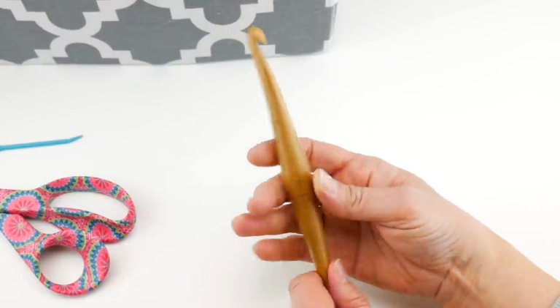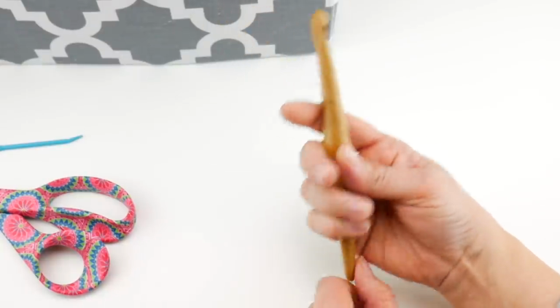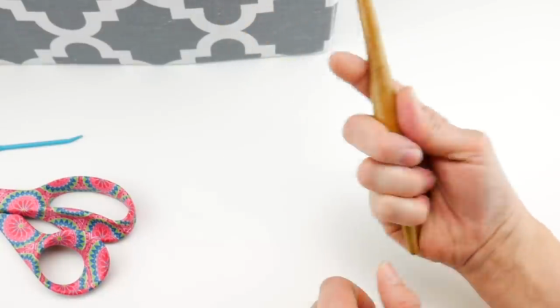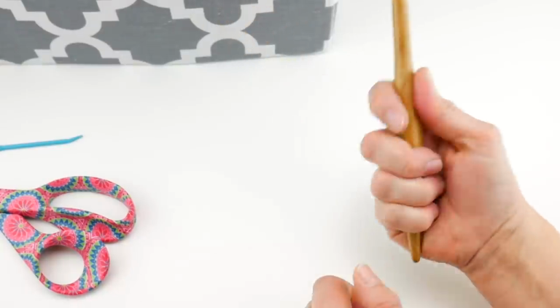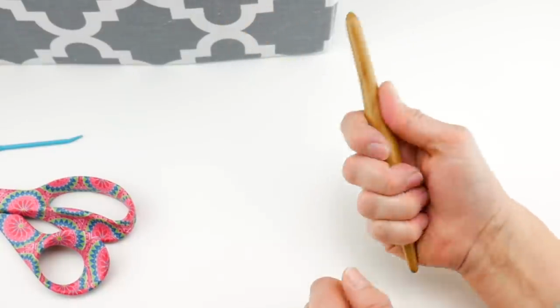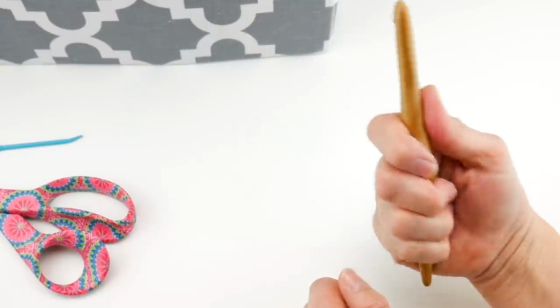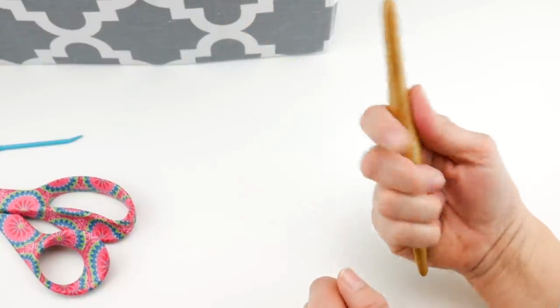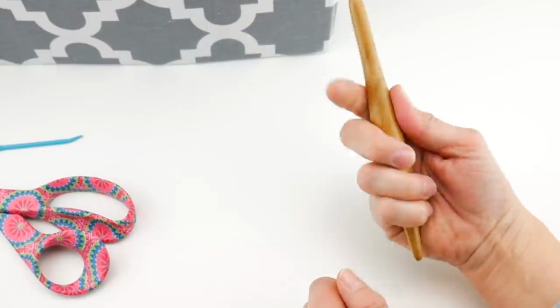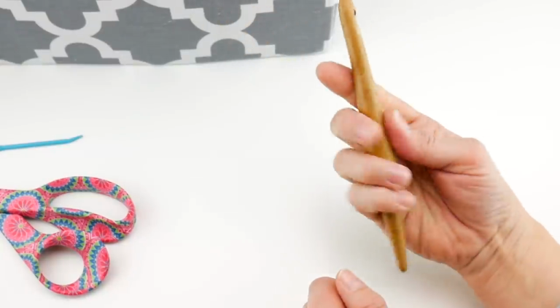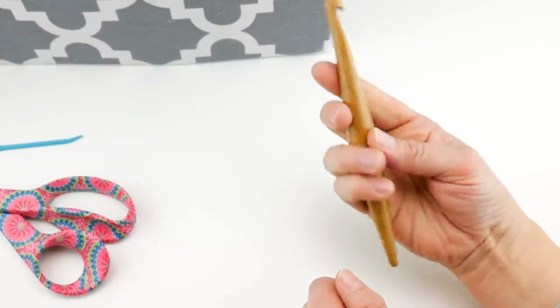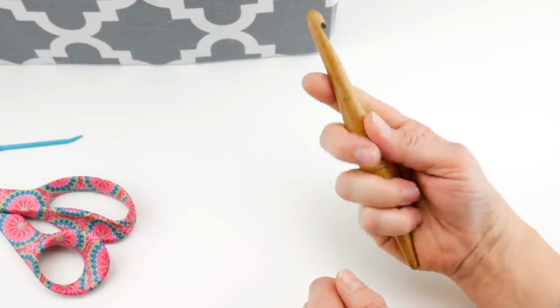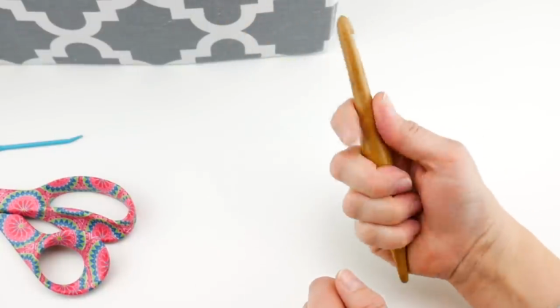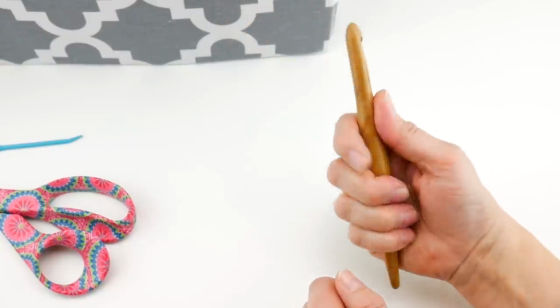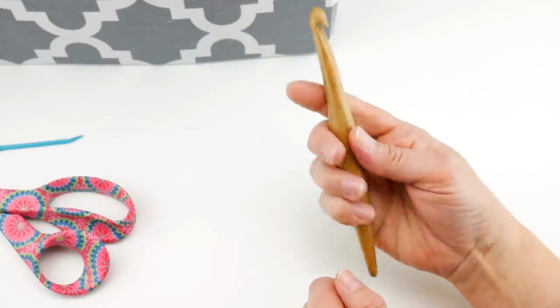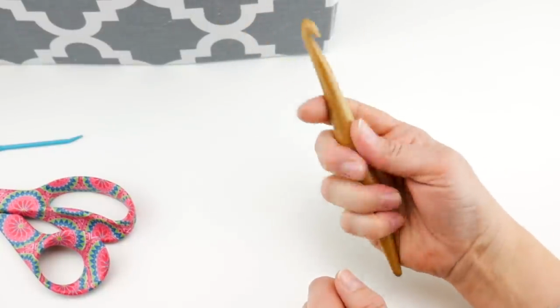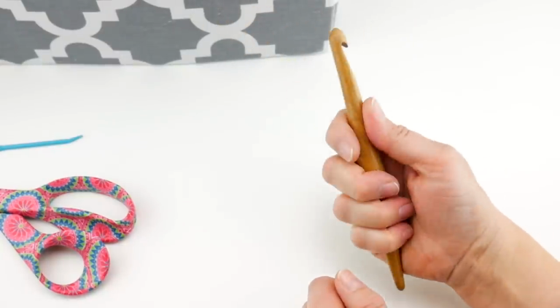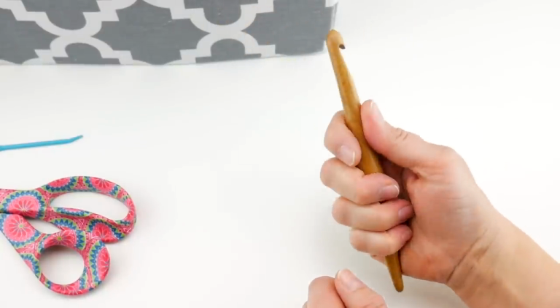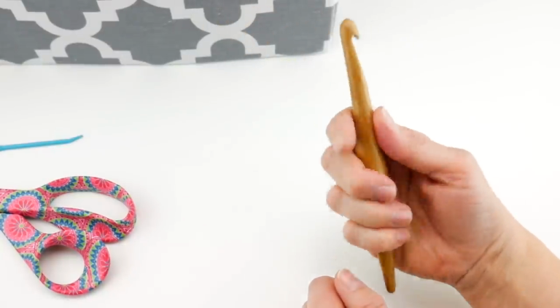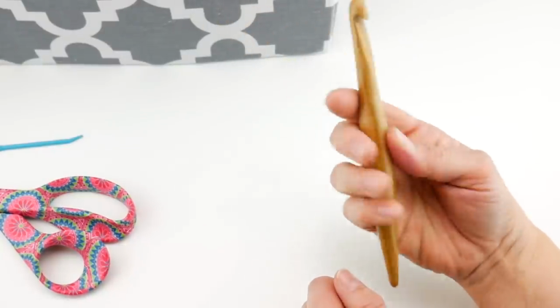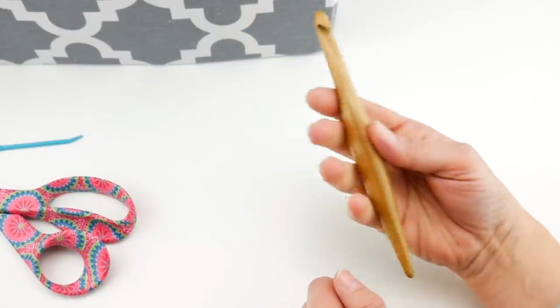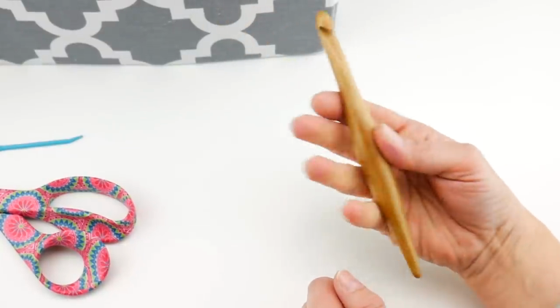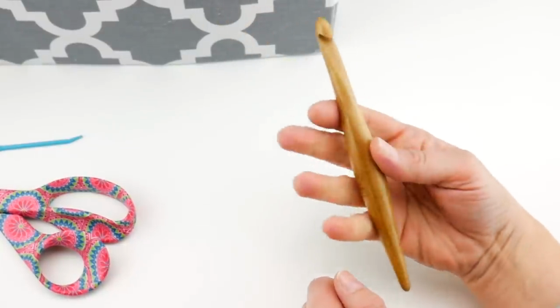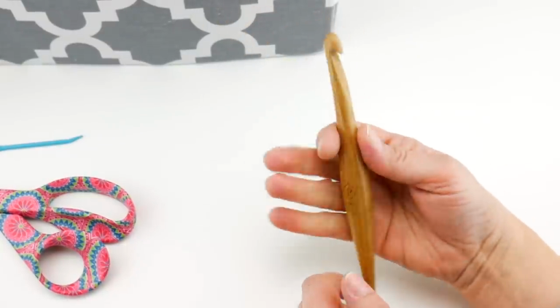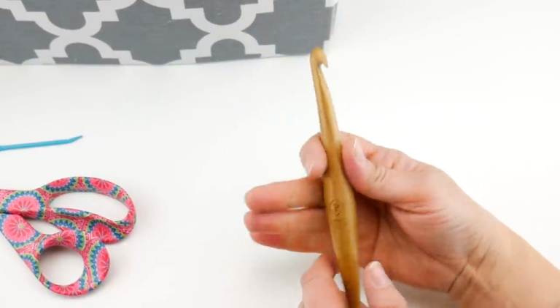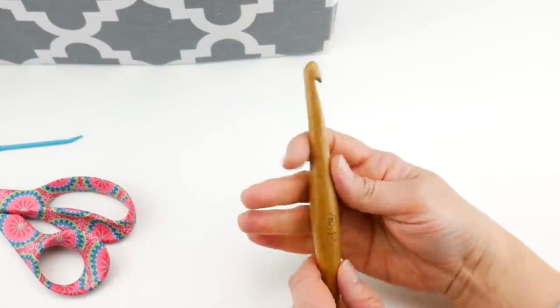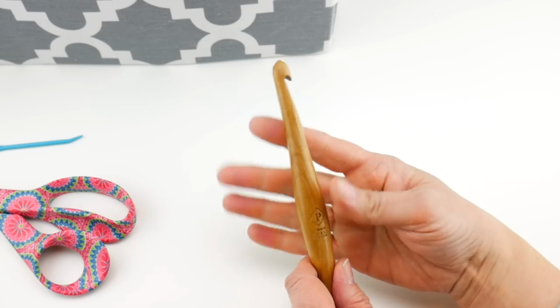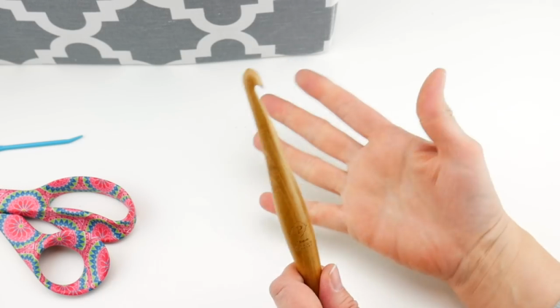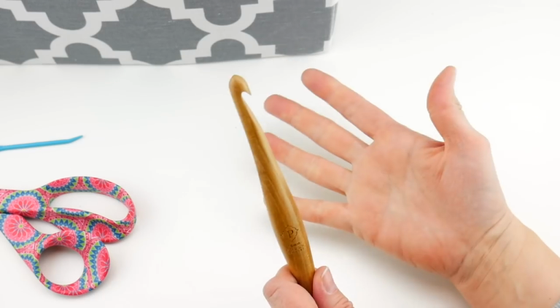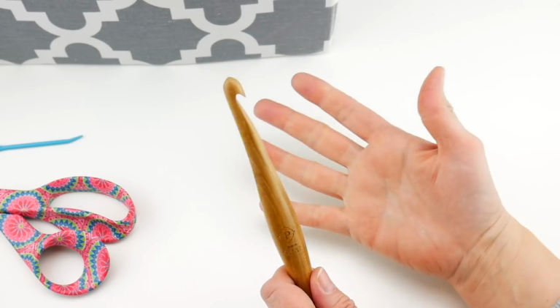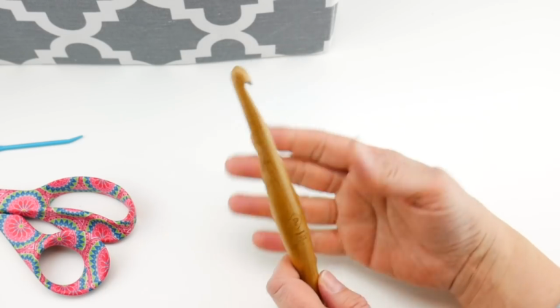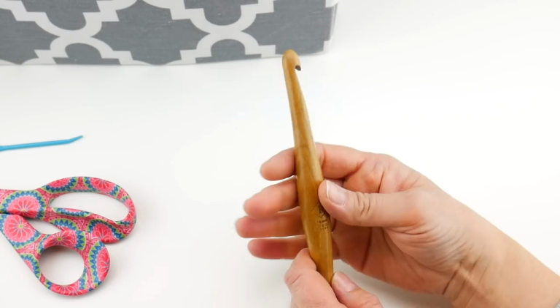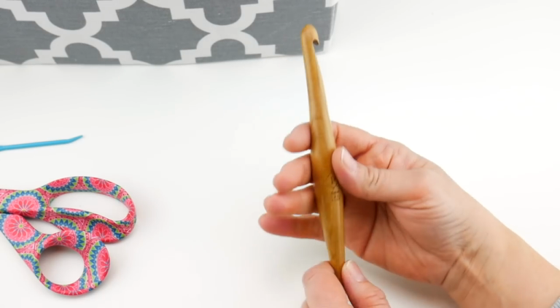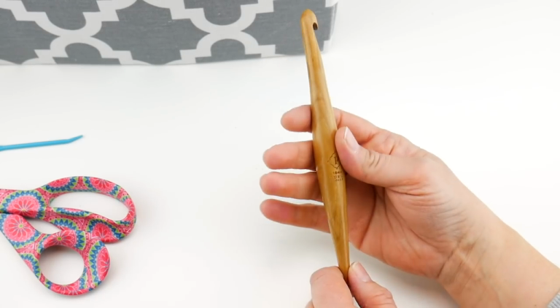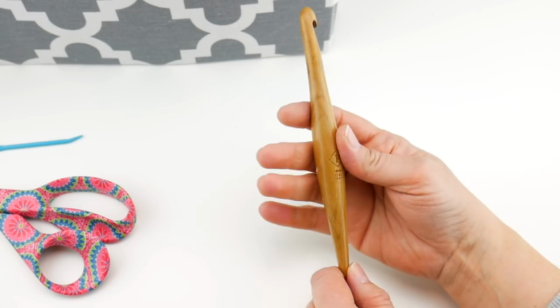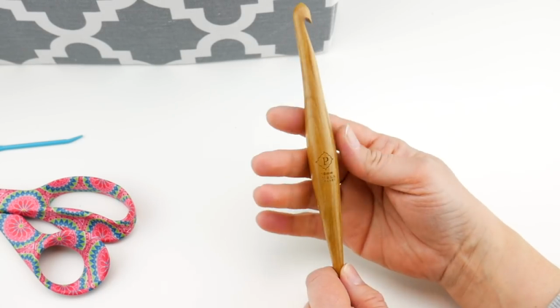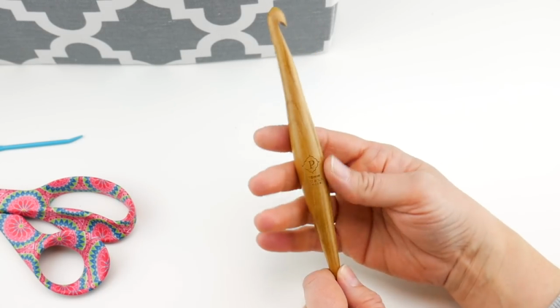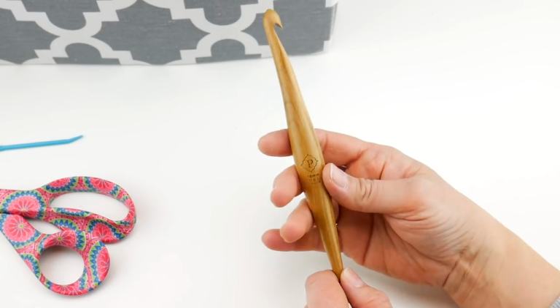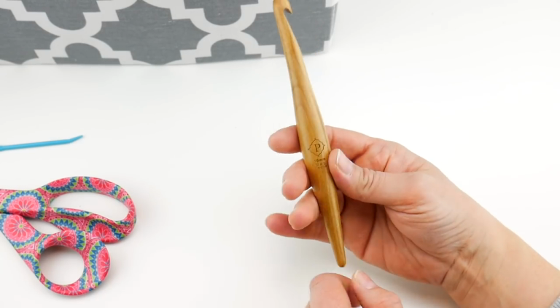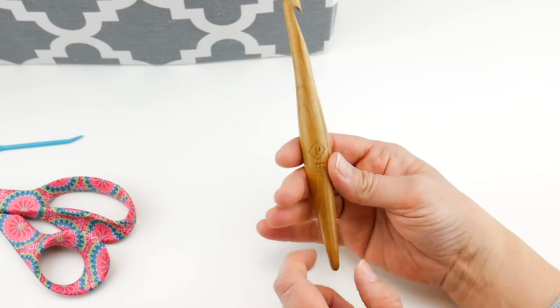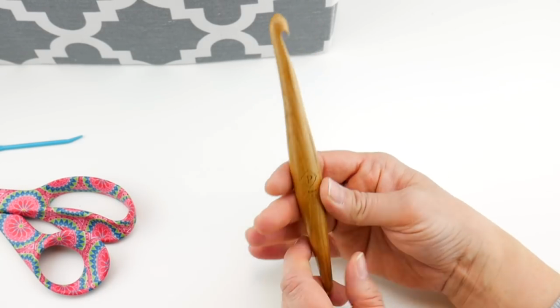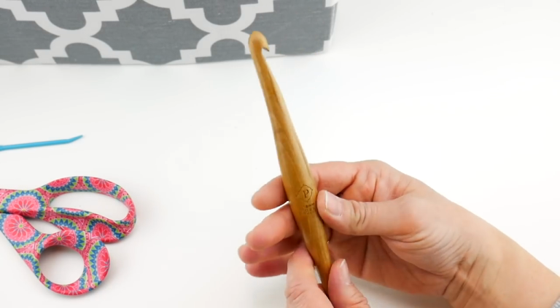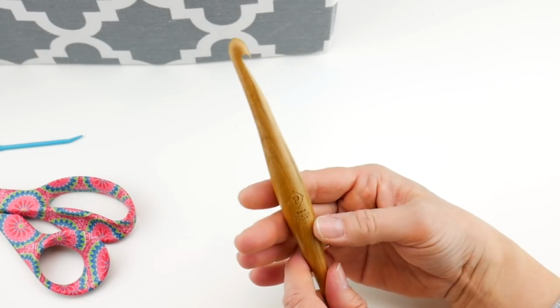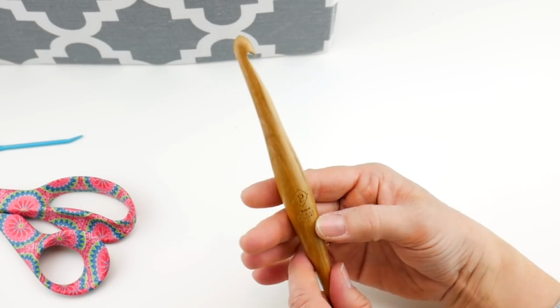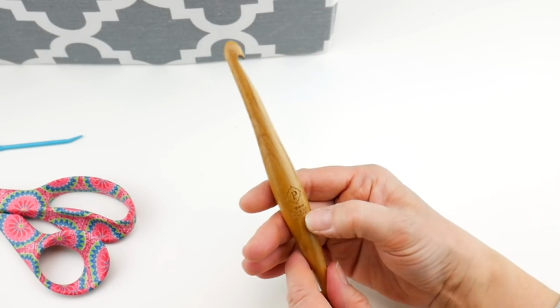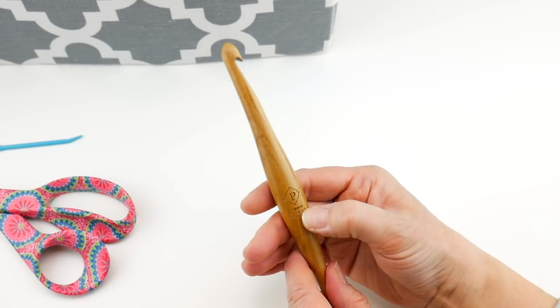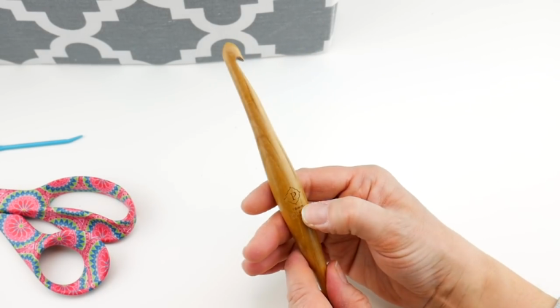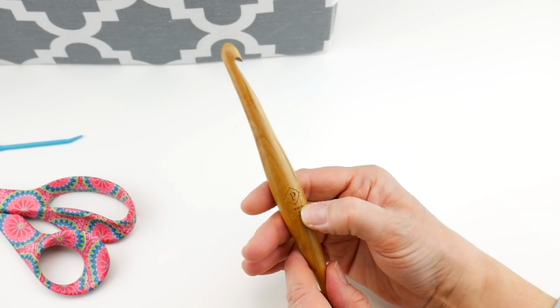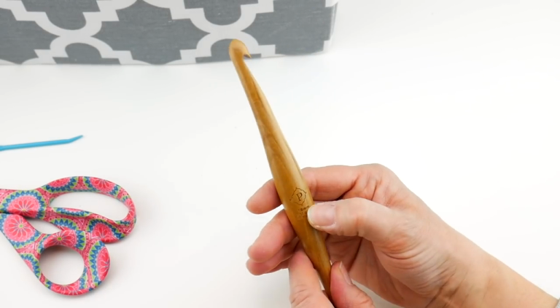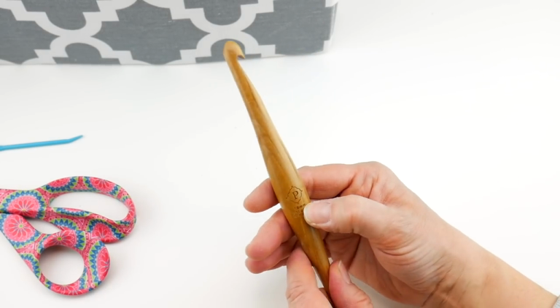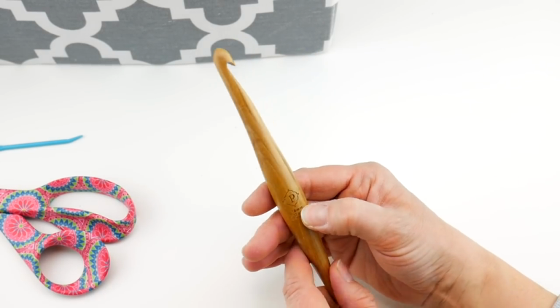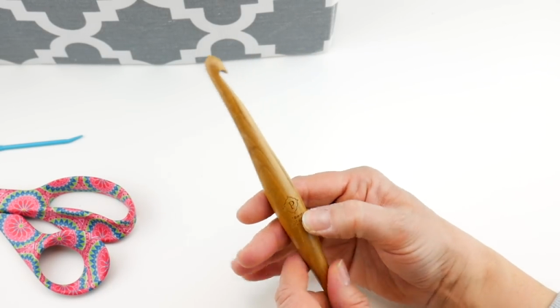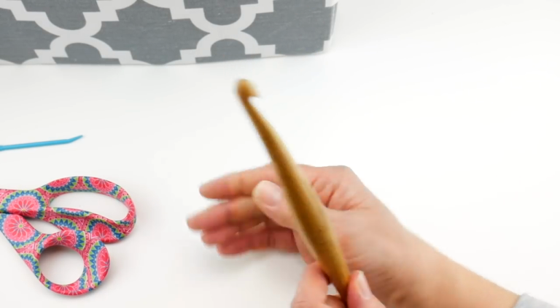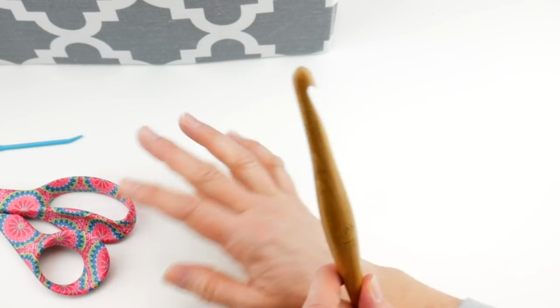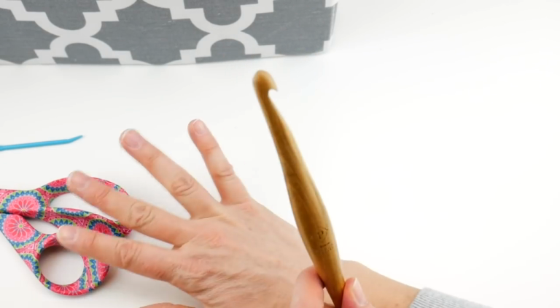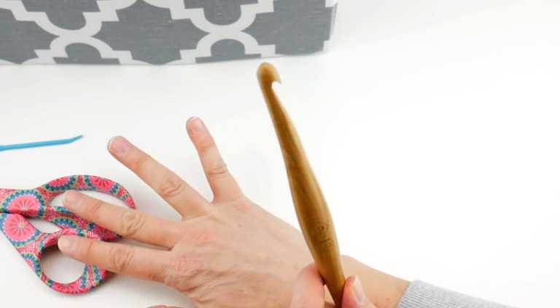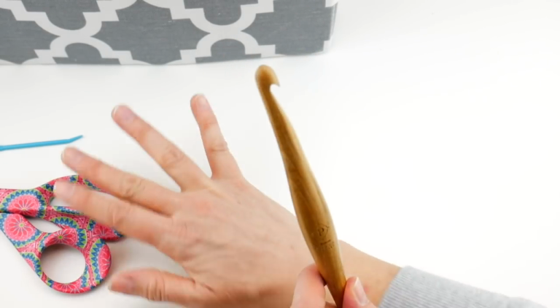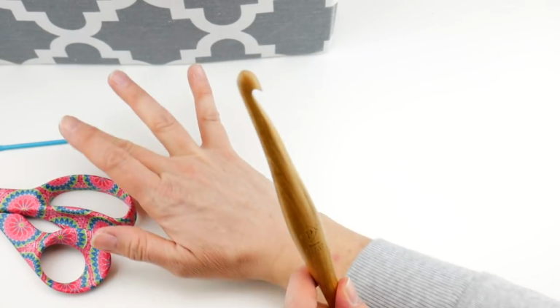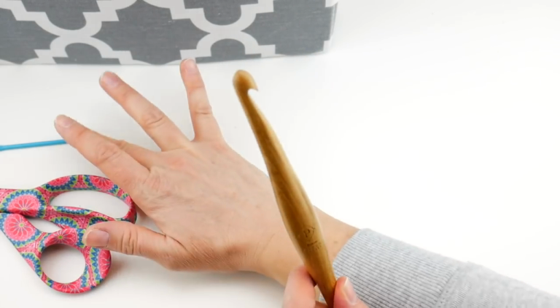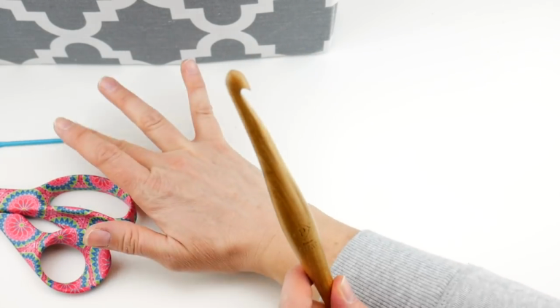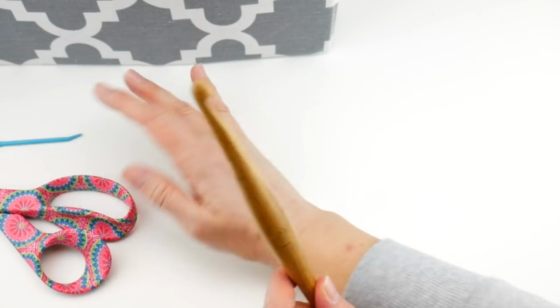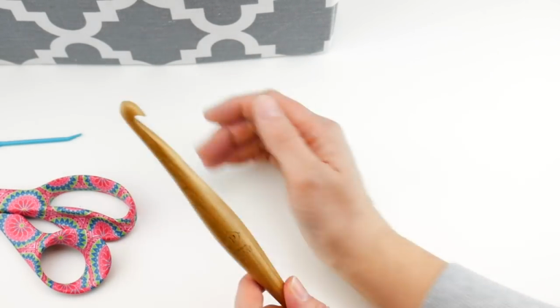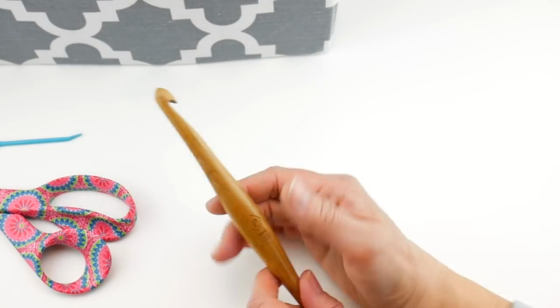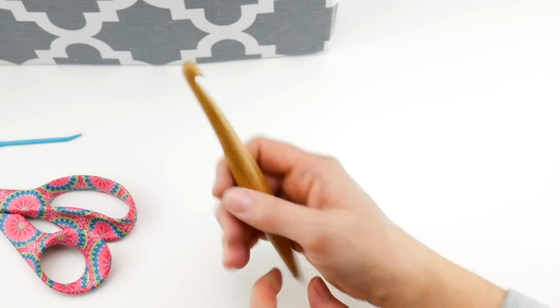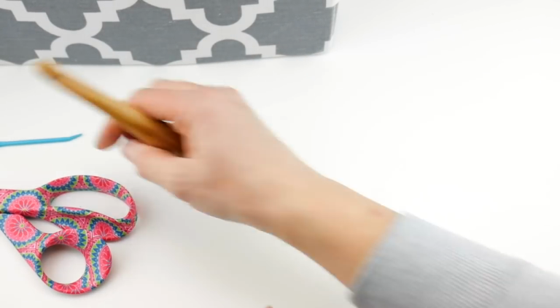This is my Furls Streamline — a nice hook, very lightweight, comfortable in the hand. So the supplies are: a 10 millimeter P hook, scissors, and a tapestry needle.